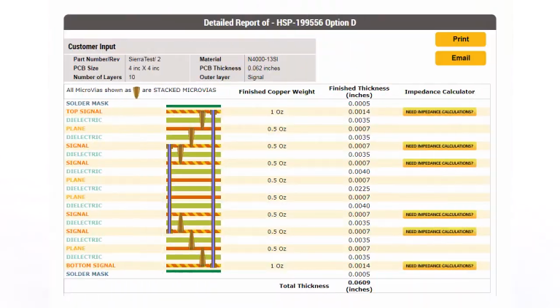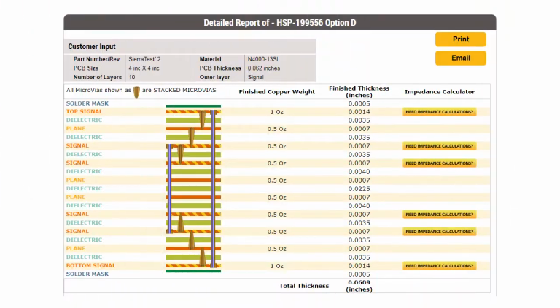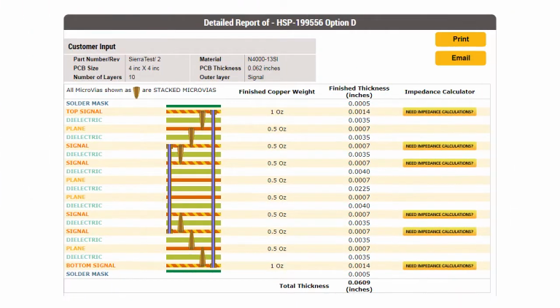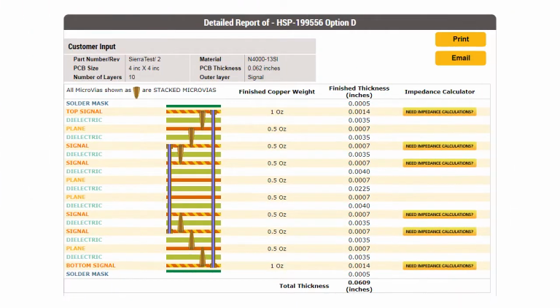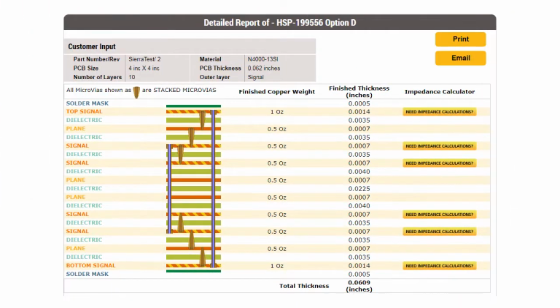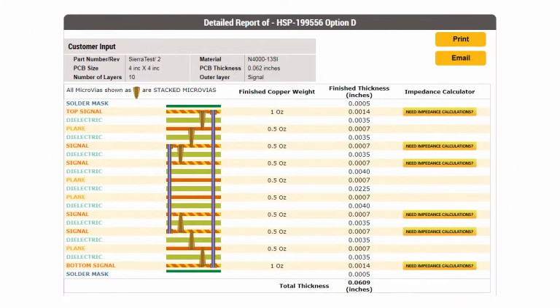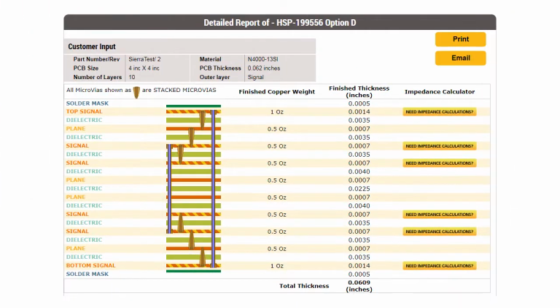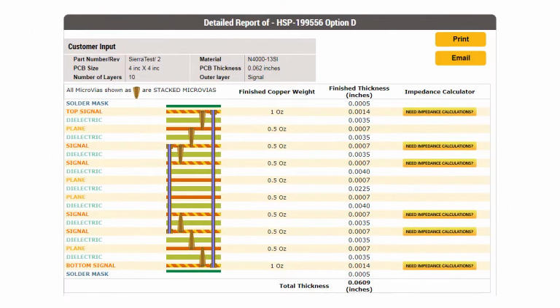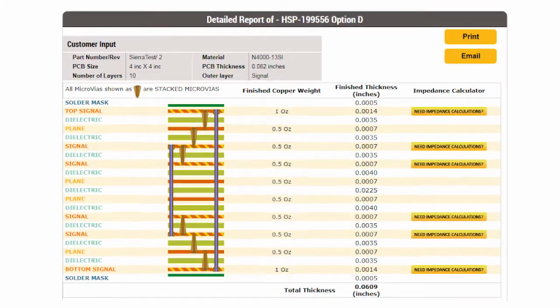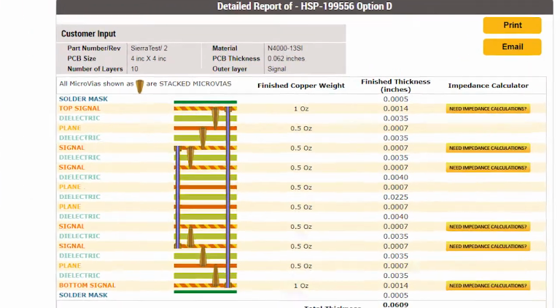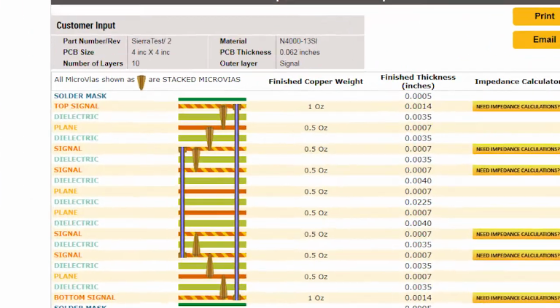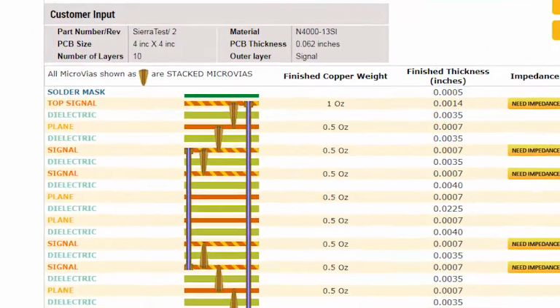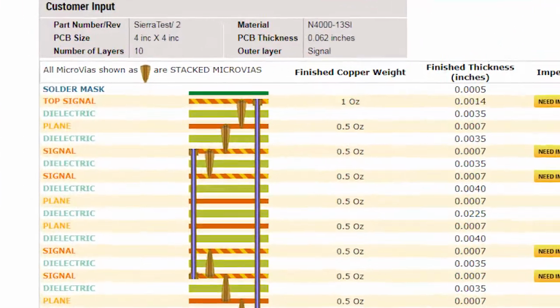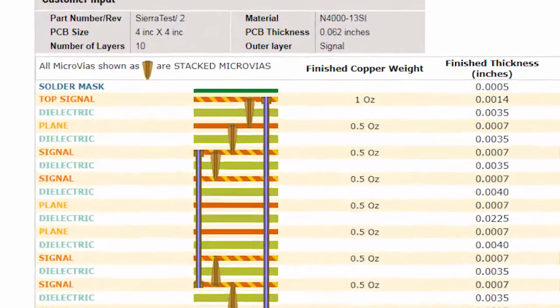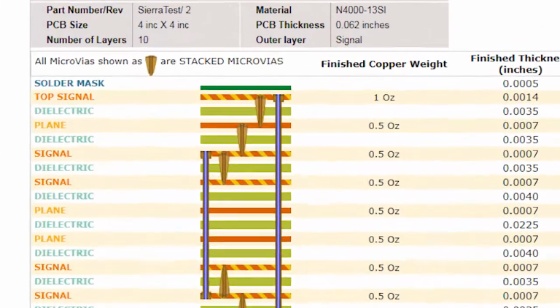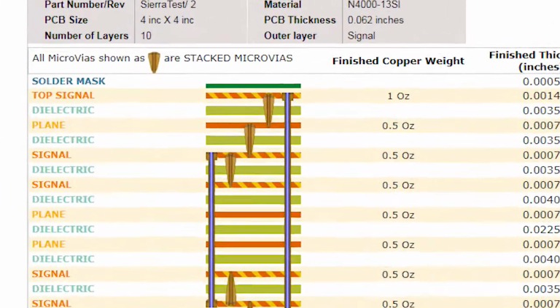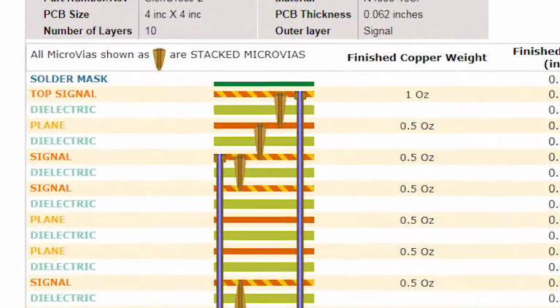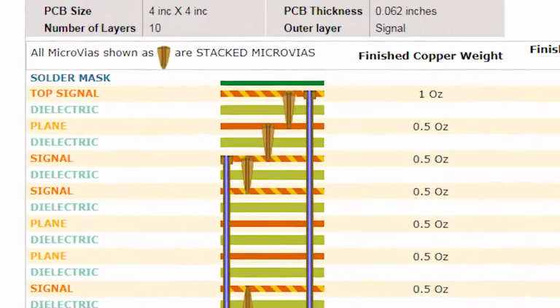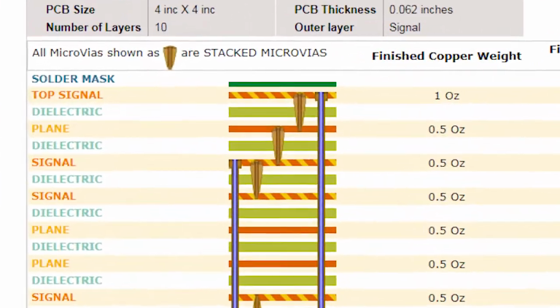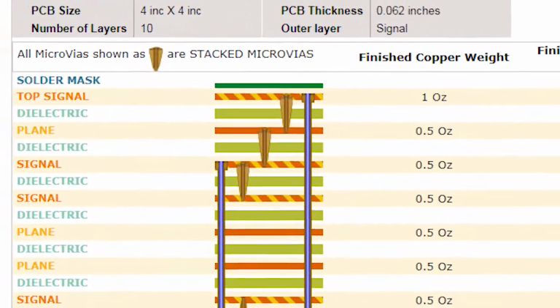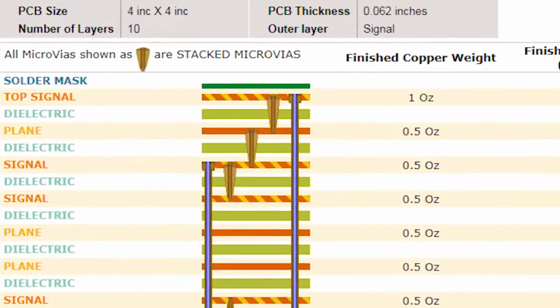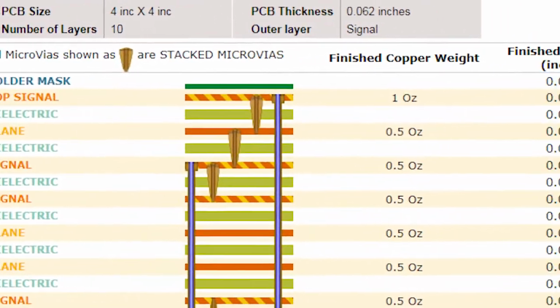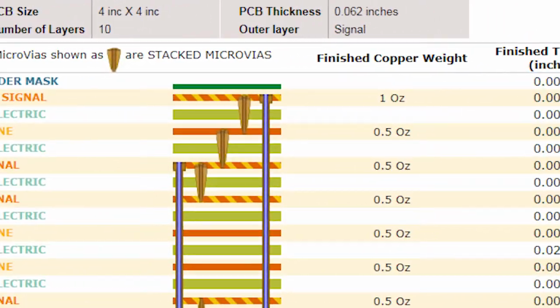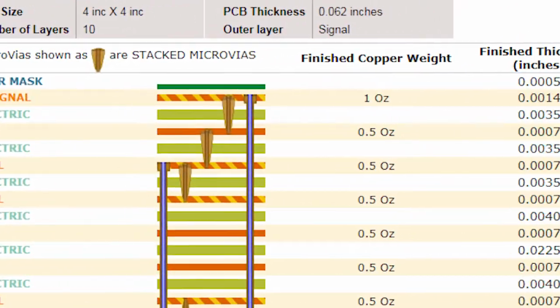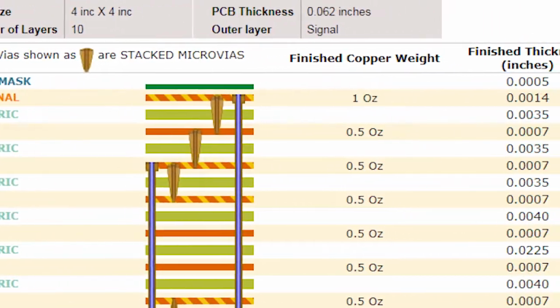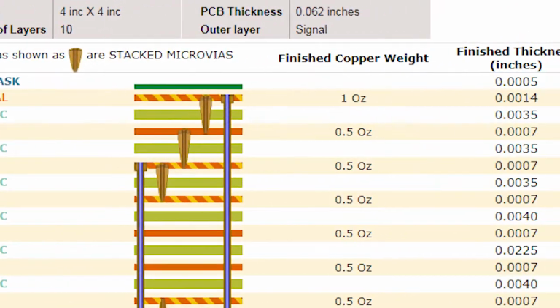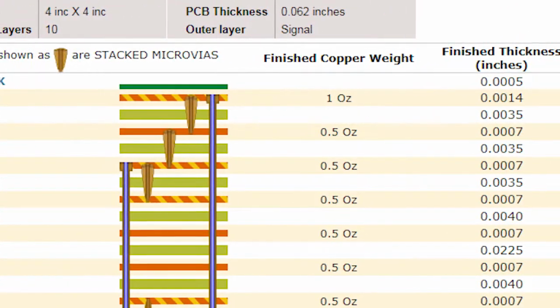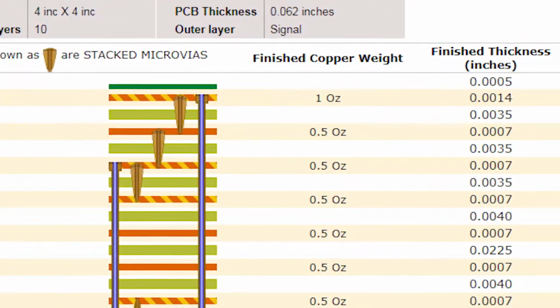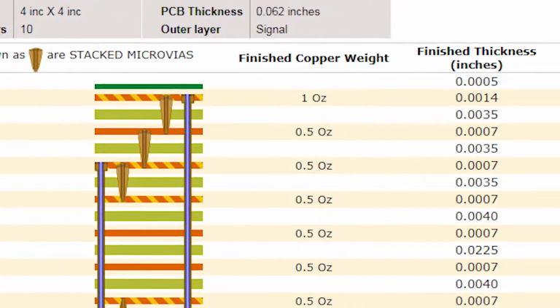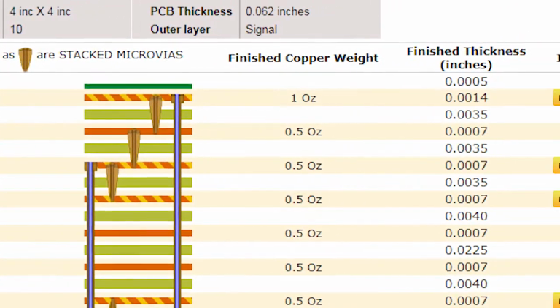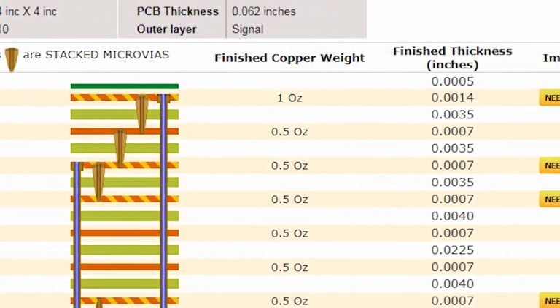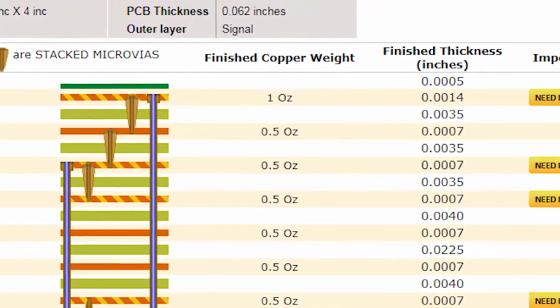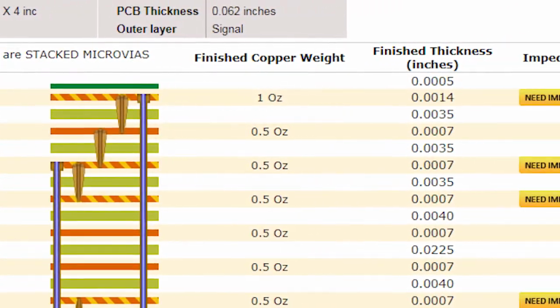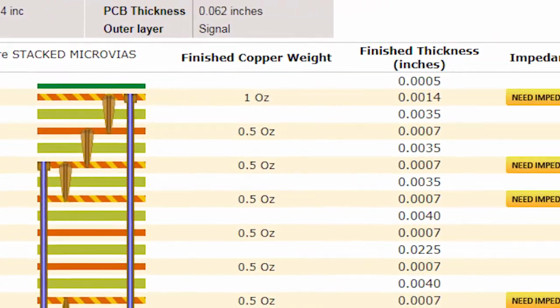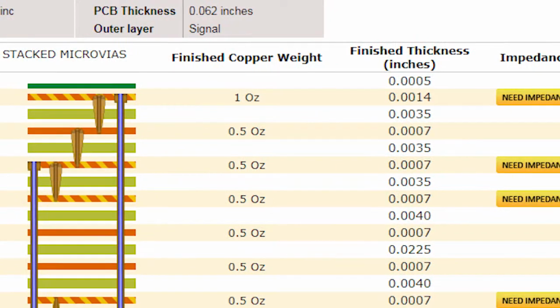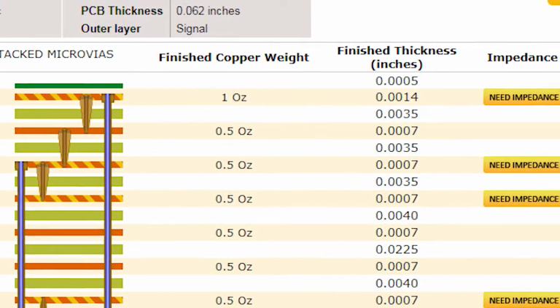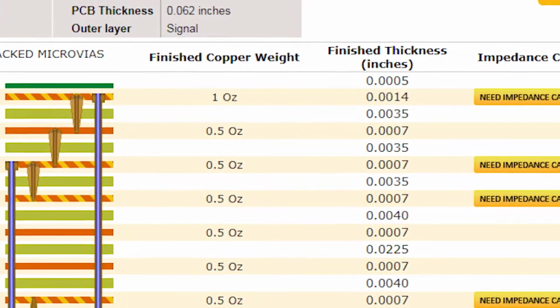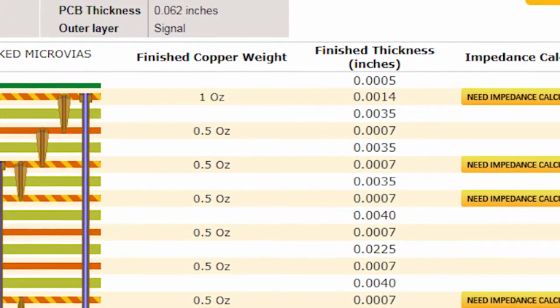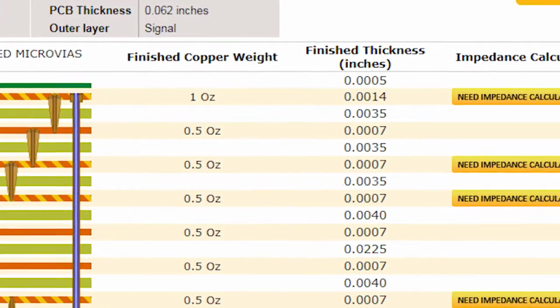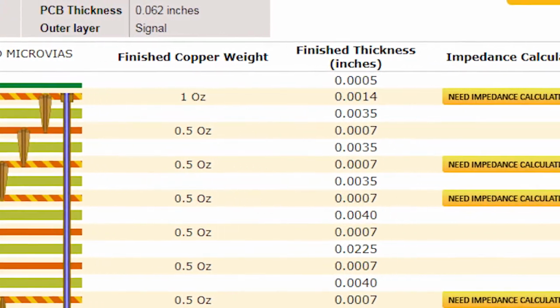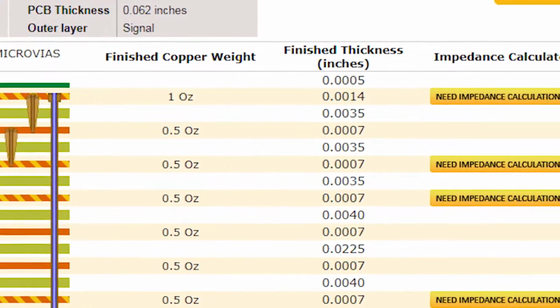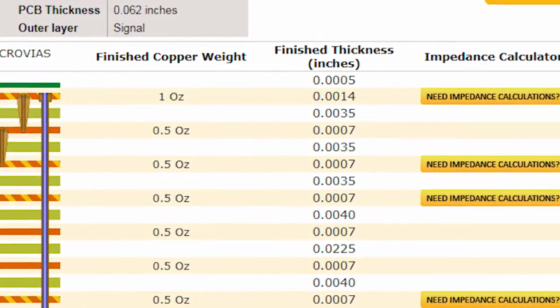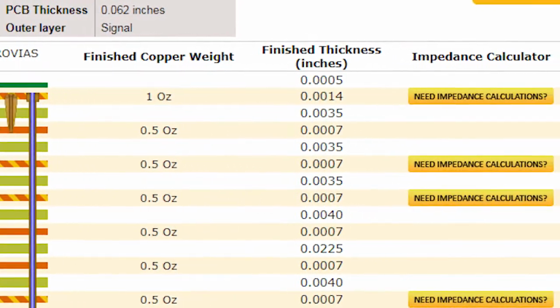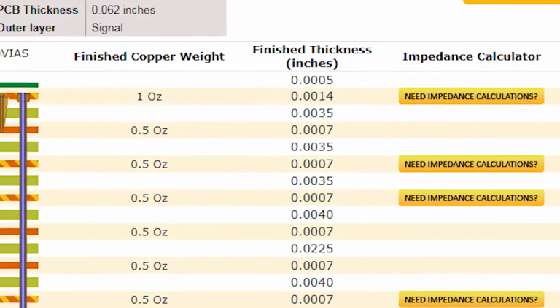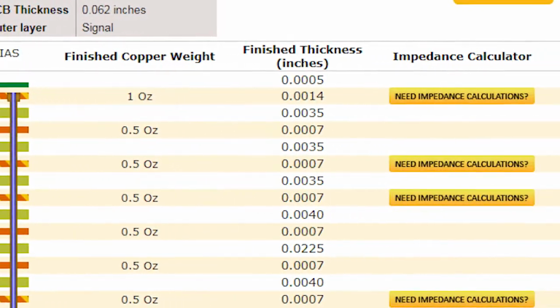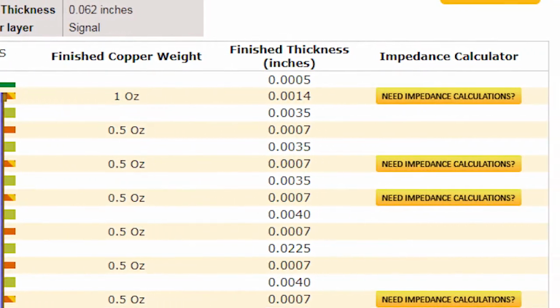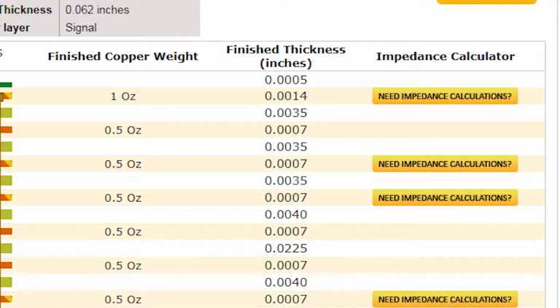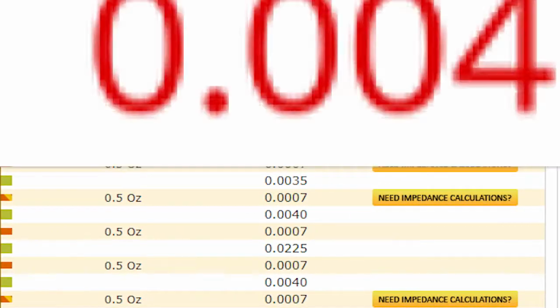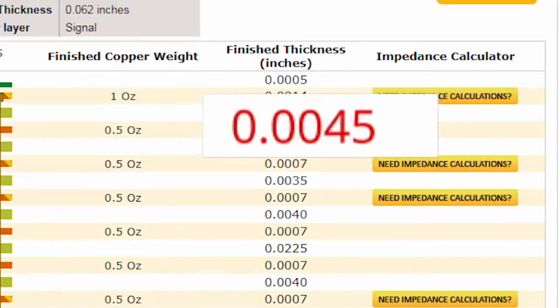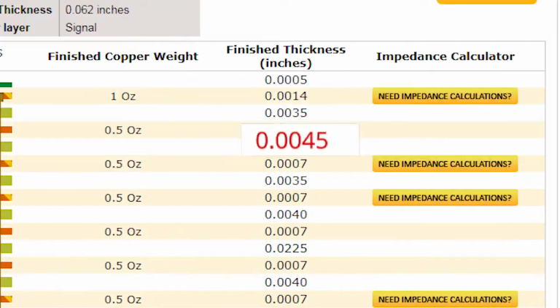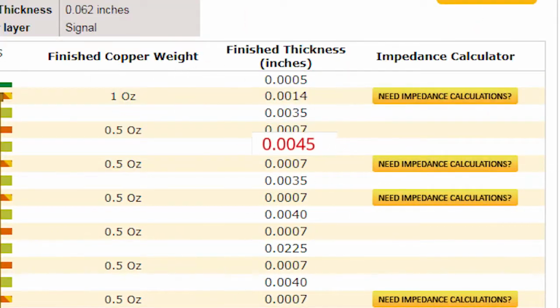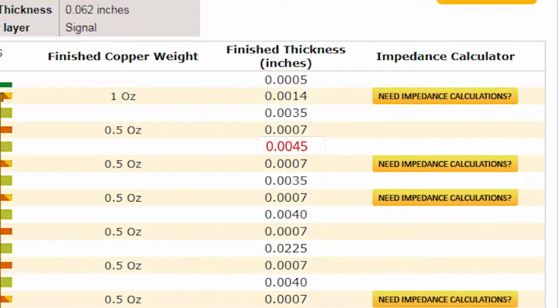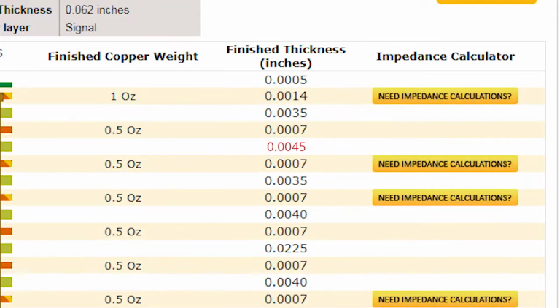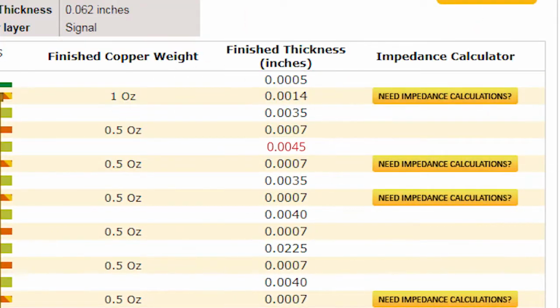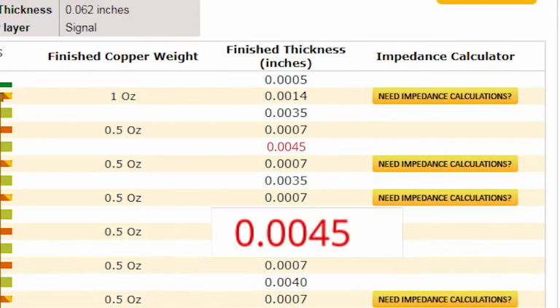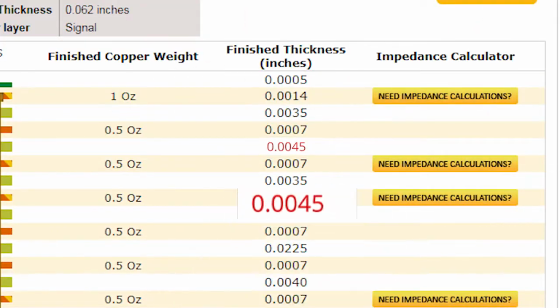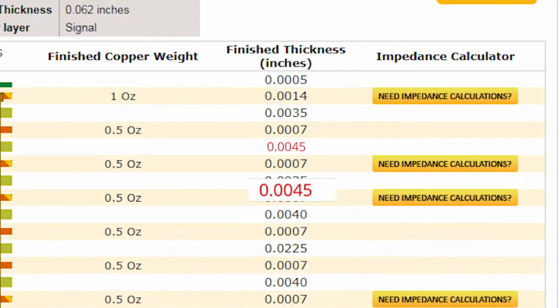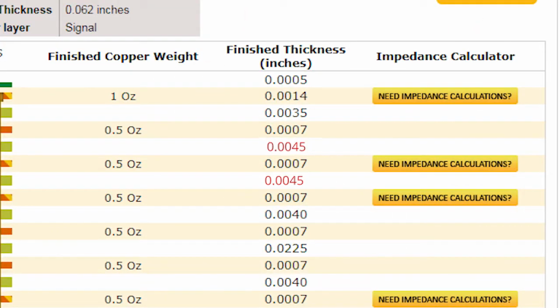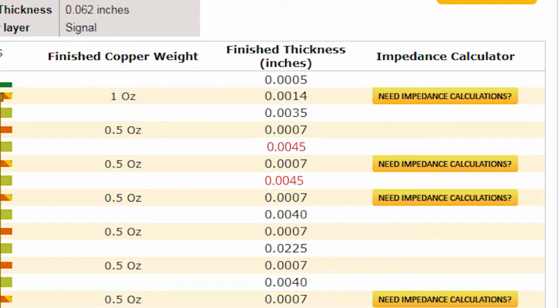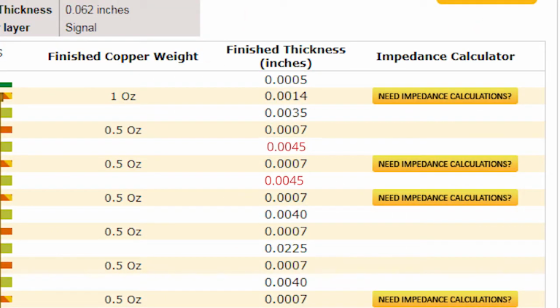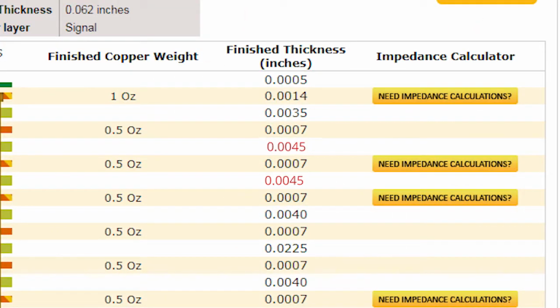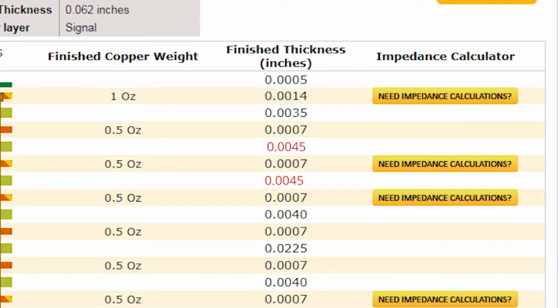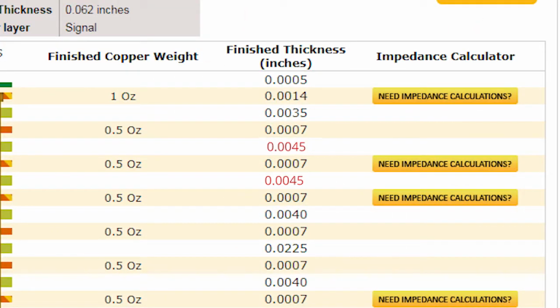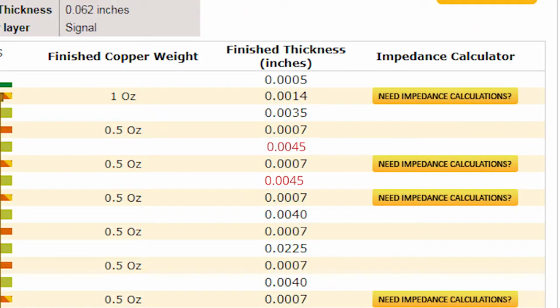That's why, after you send an initial stack-up and target the line widths, we come back to you for approval on small adjustments to the trace widths and spacing.